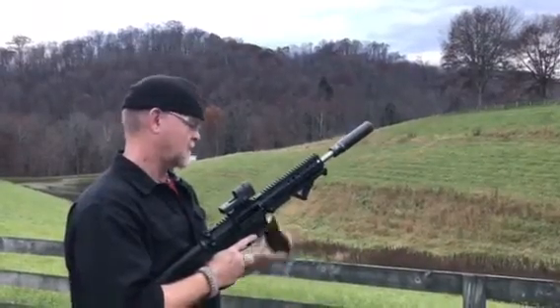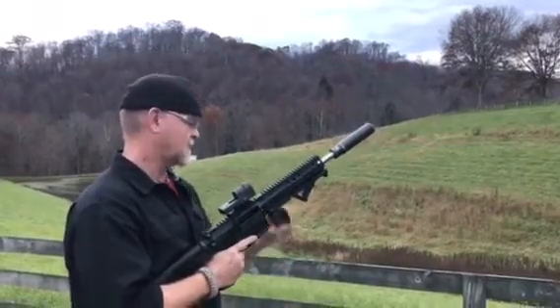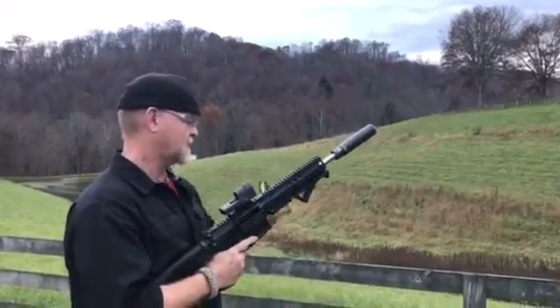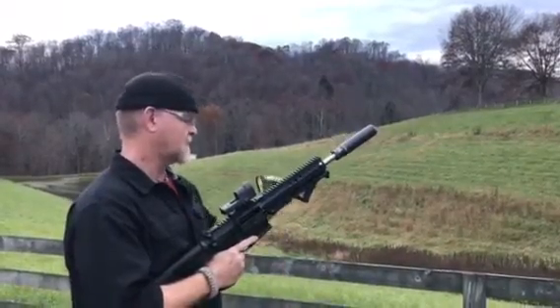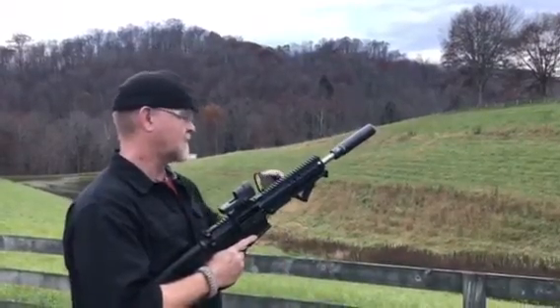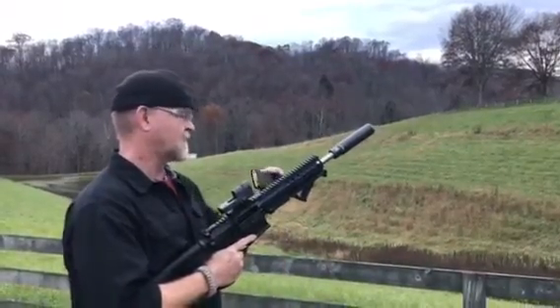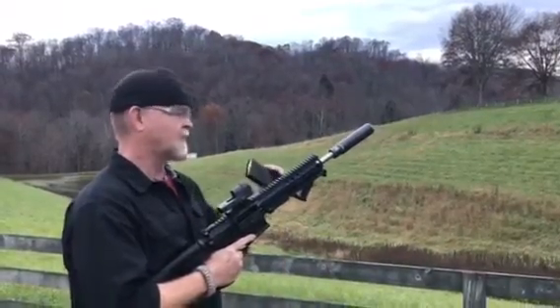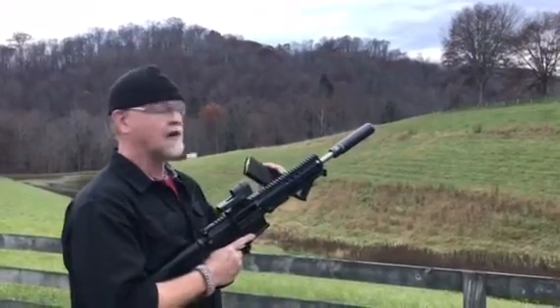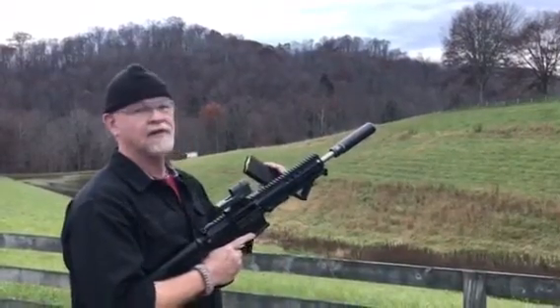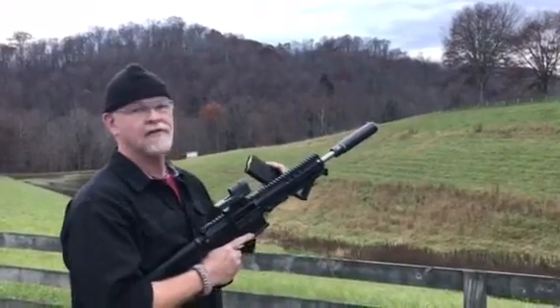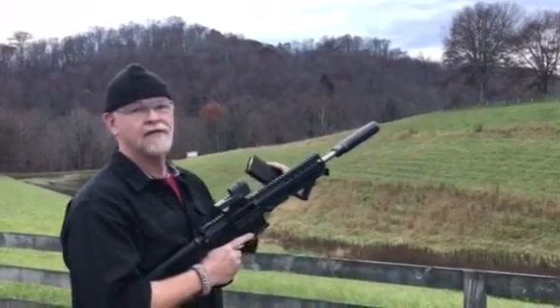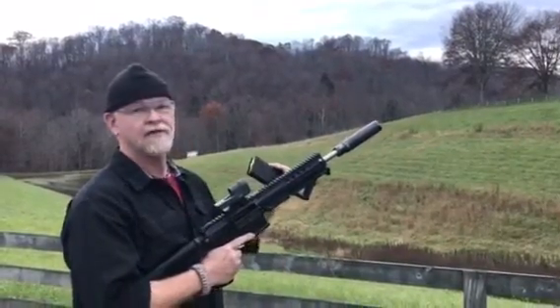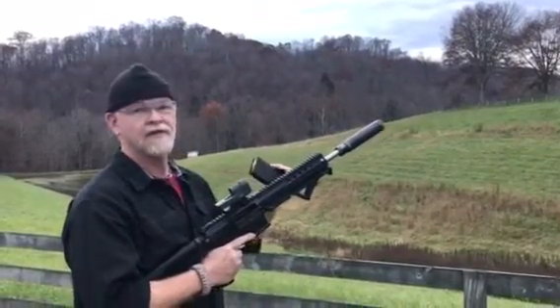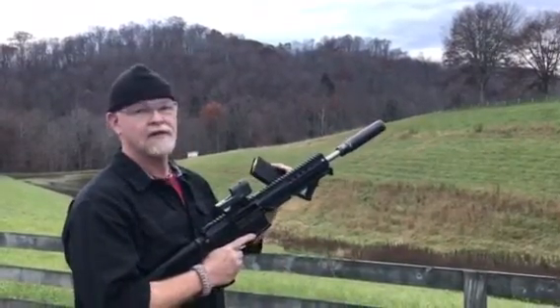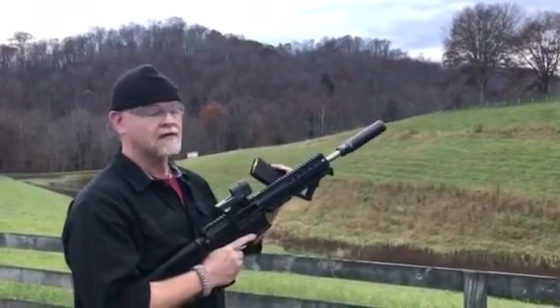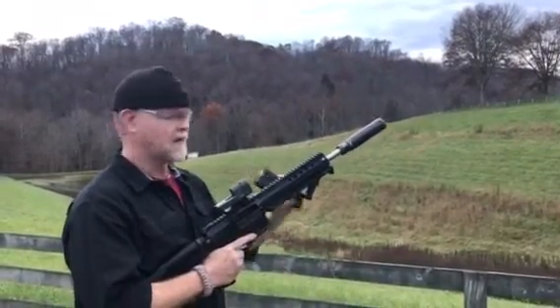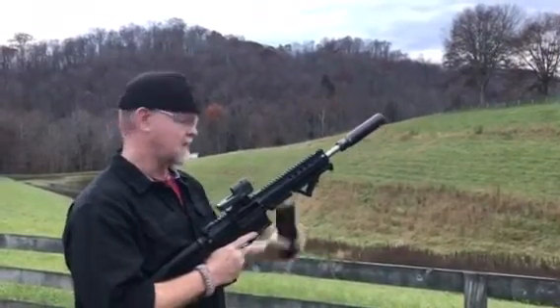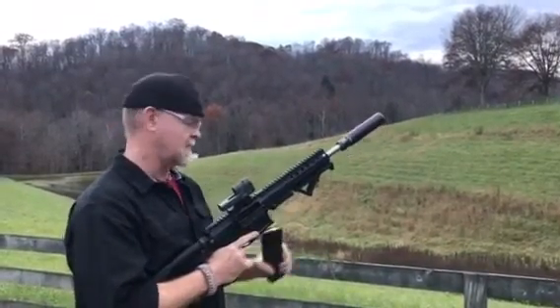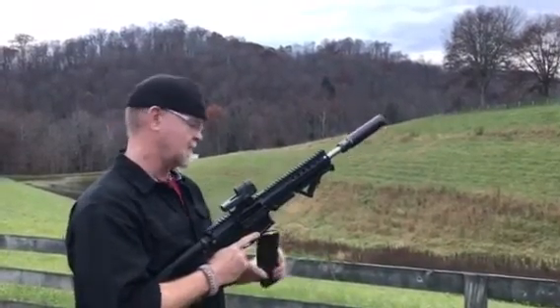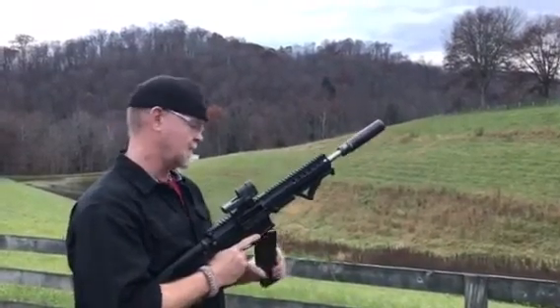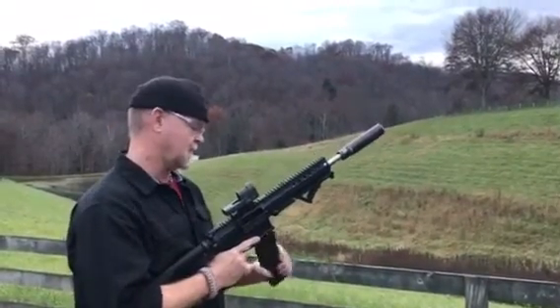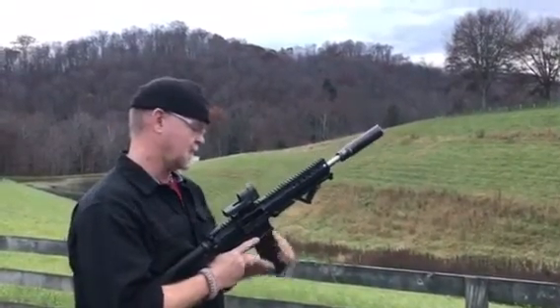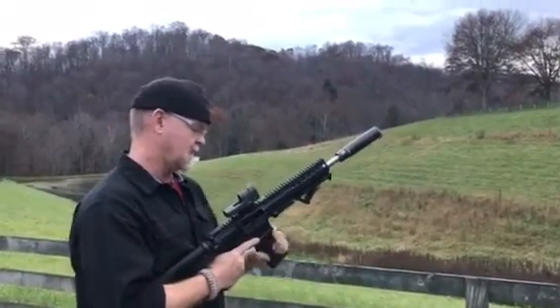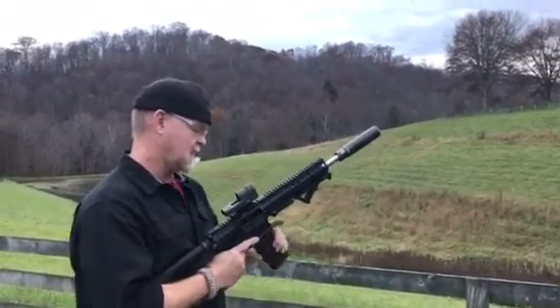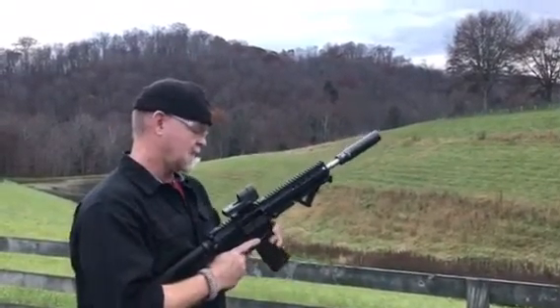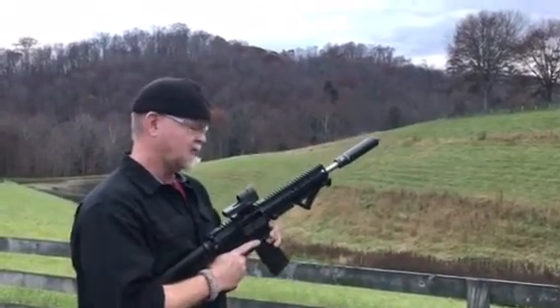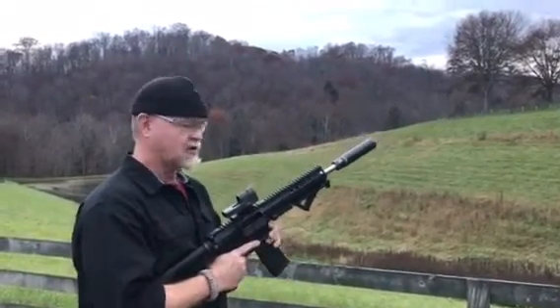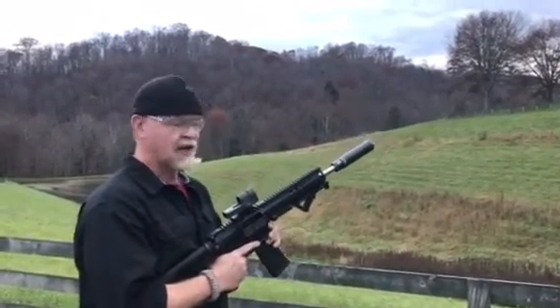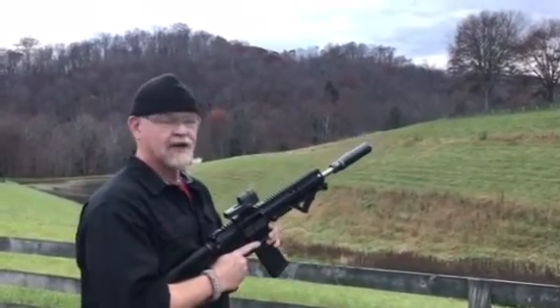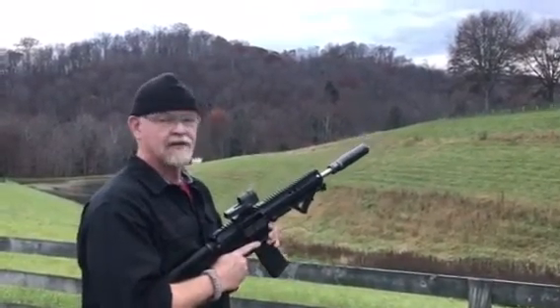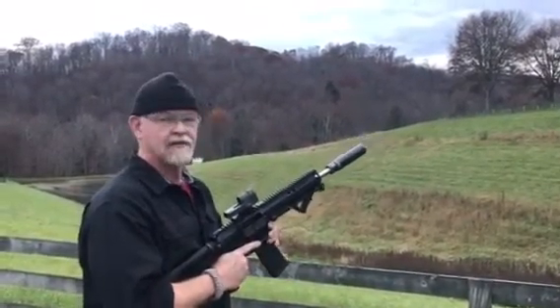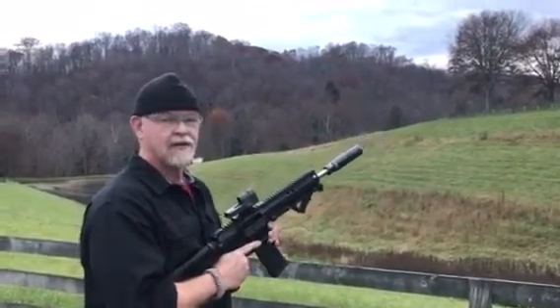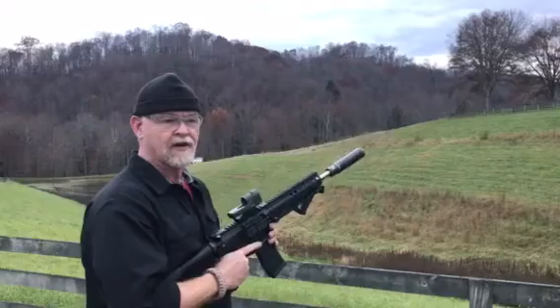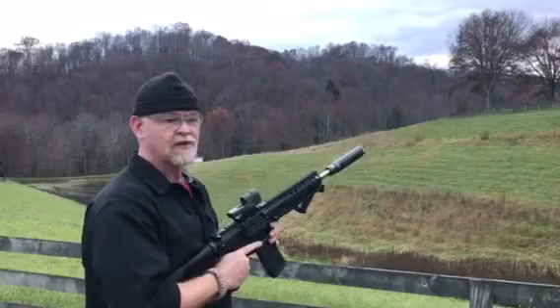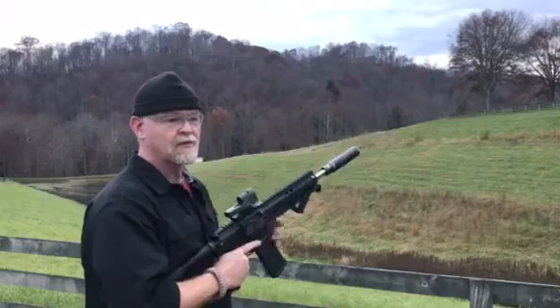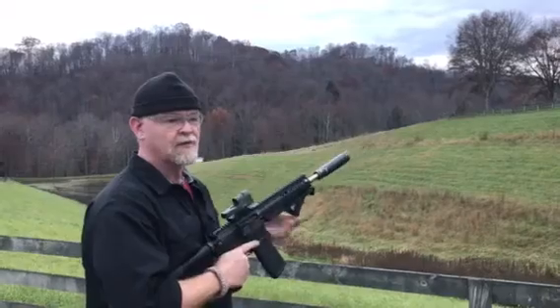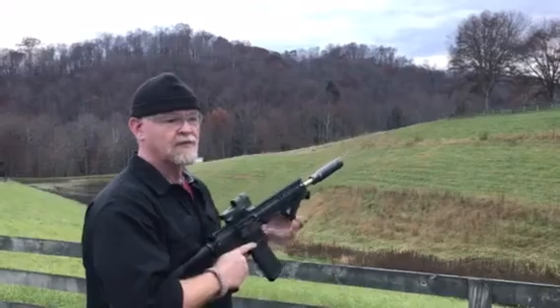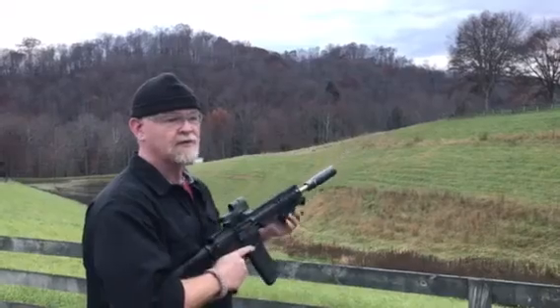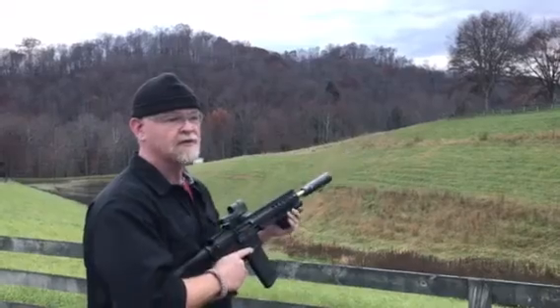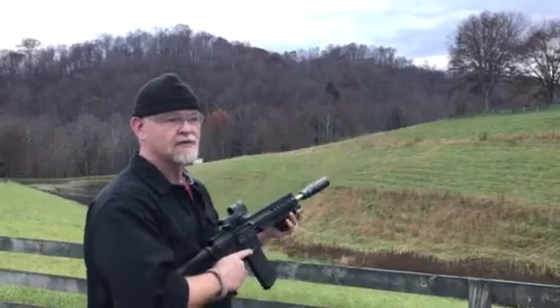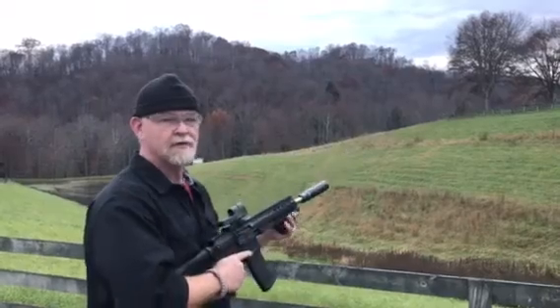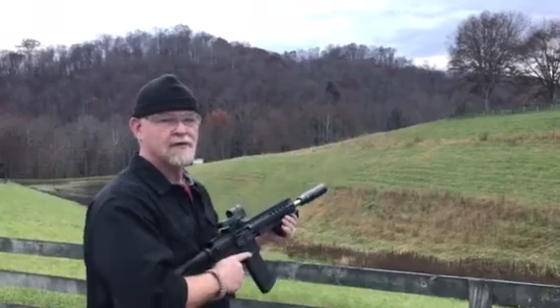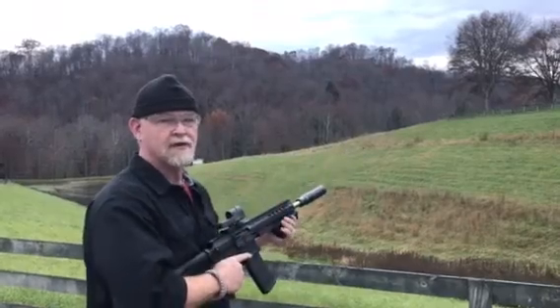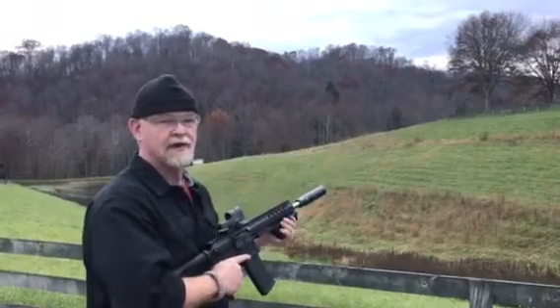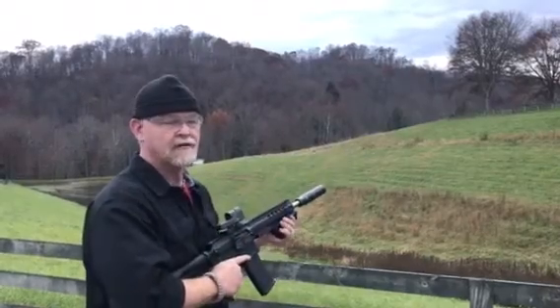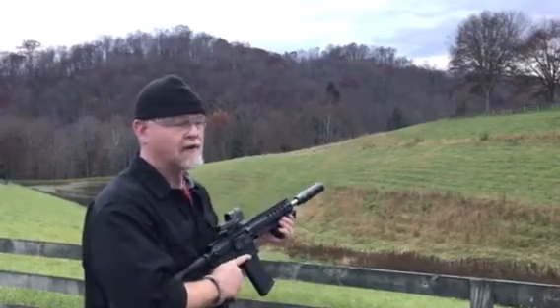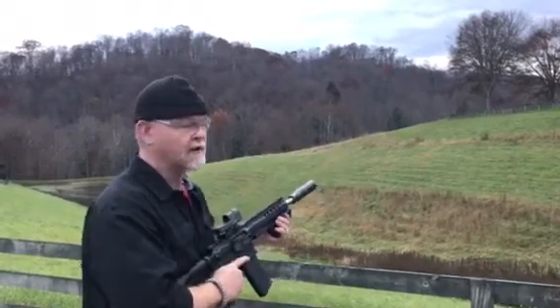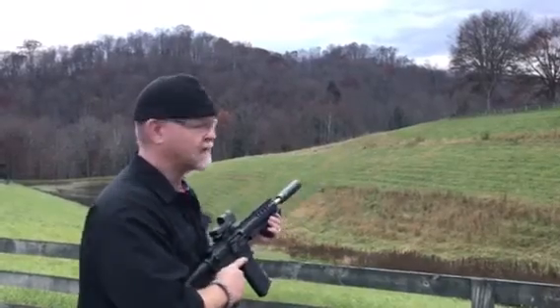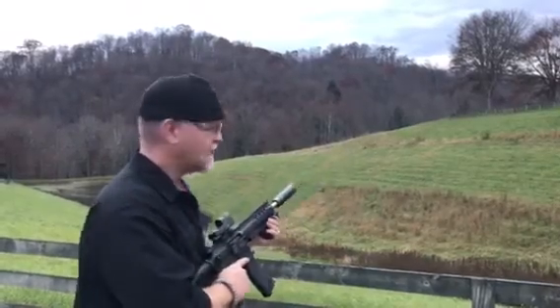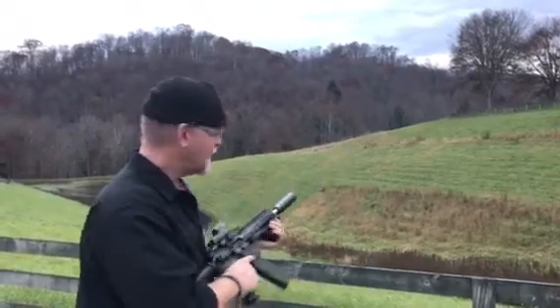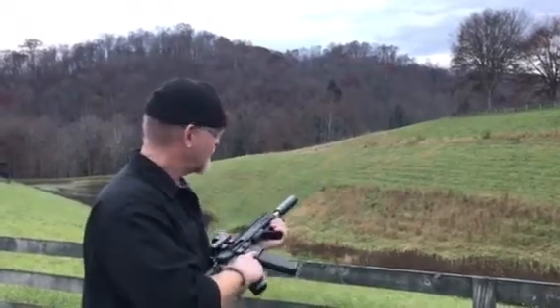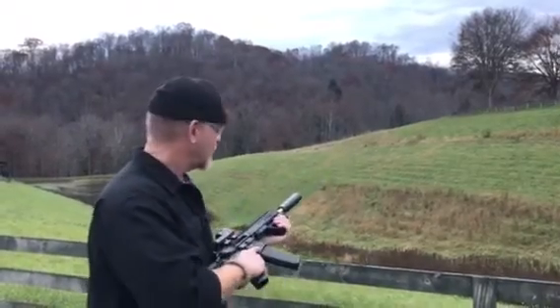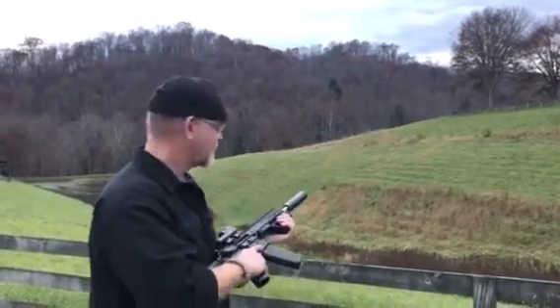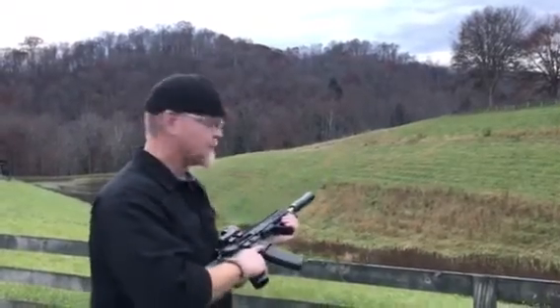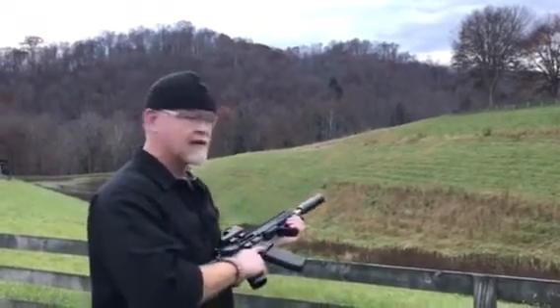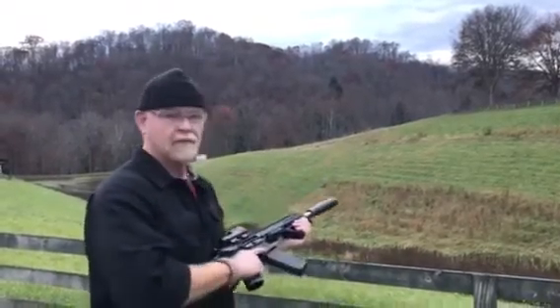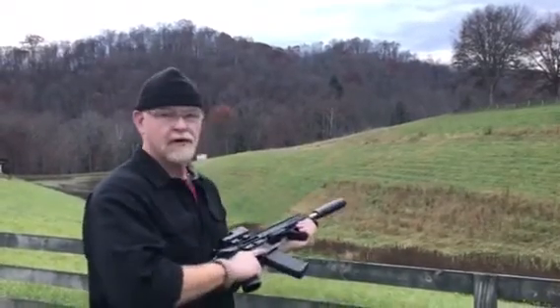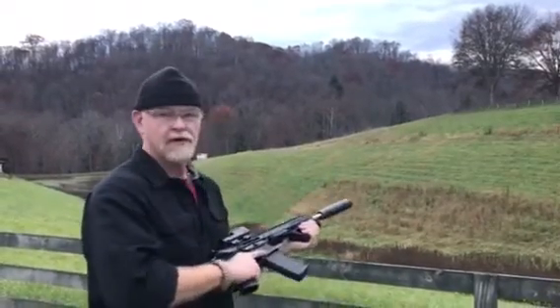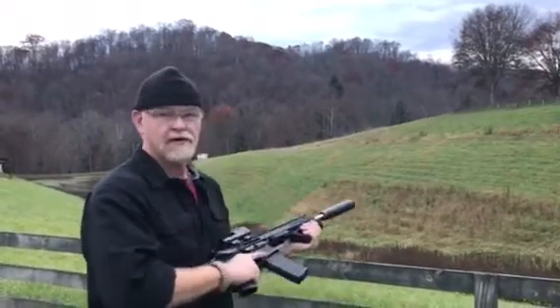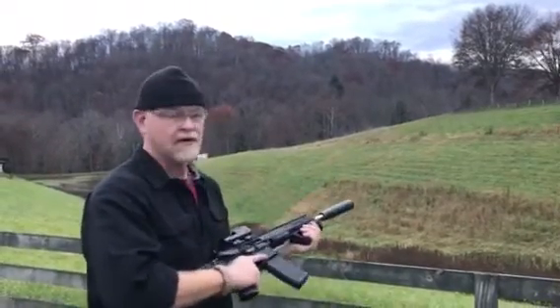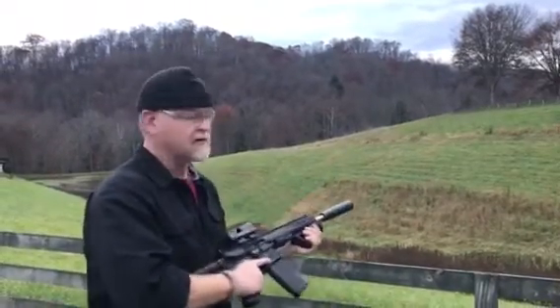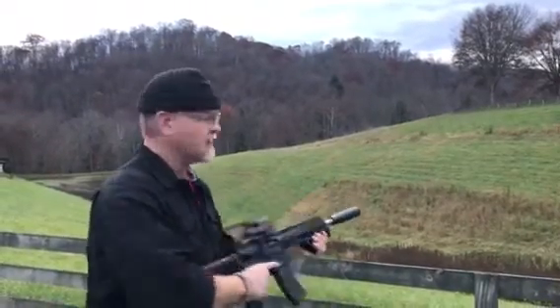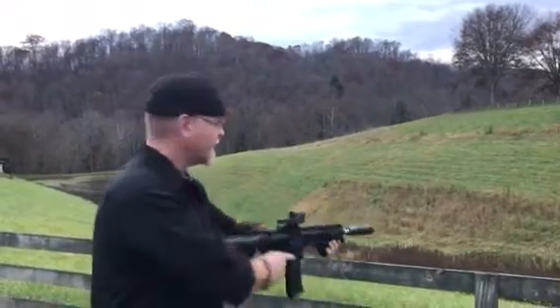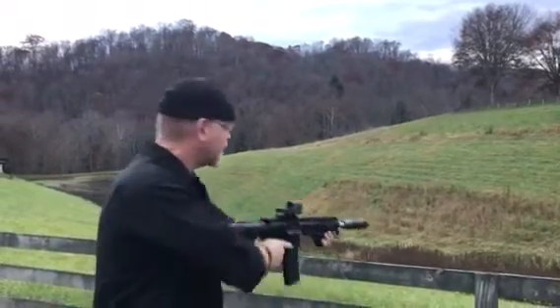This is our 115 grain jacketed frangible subsonic round. Let's see what it sounds like.